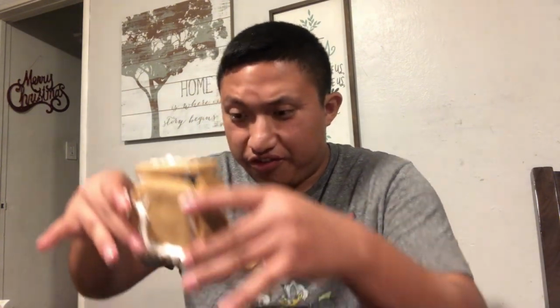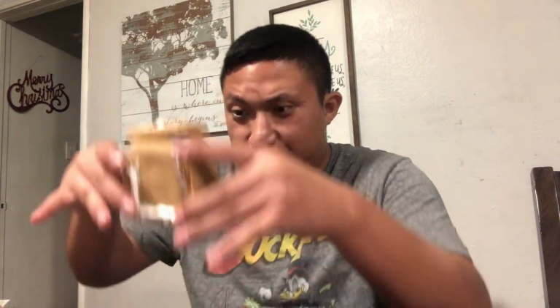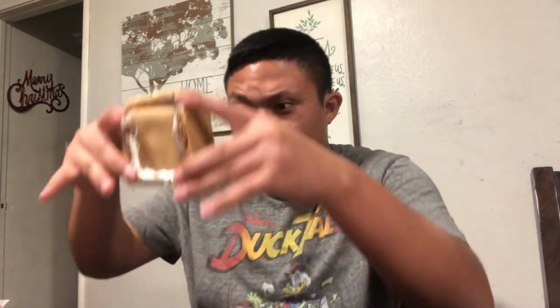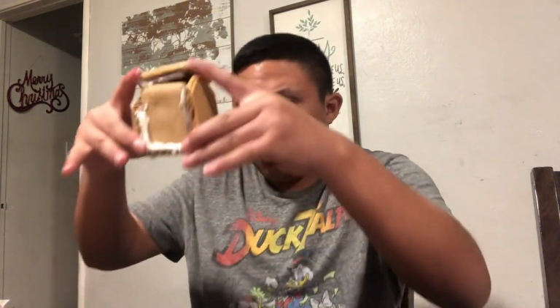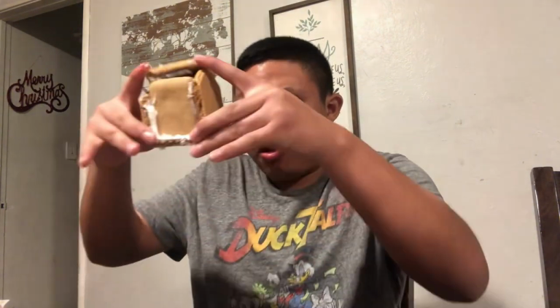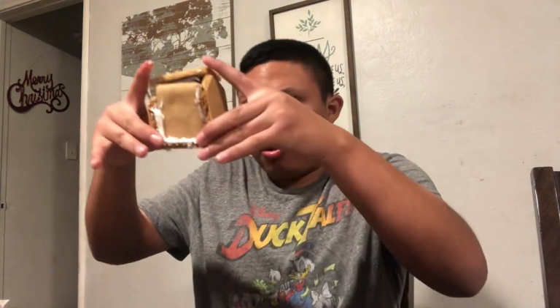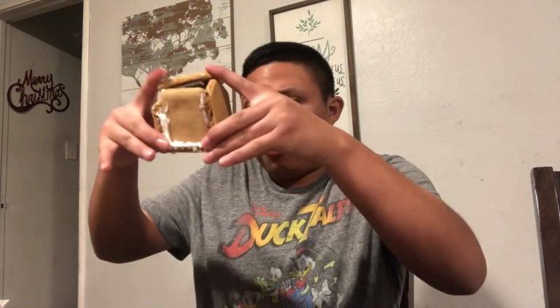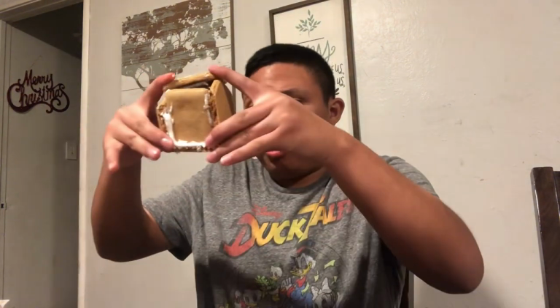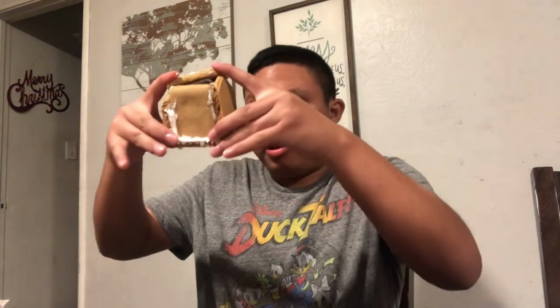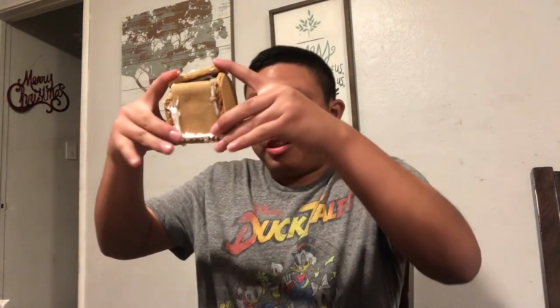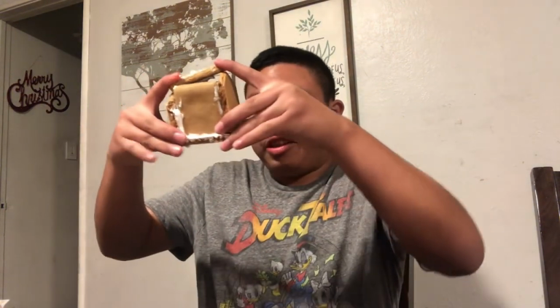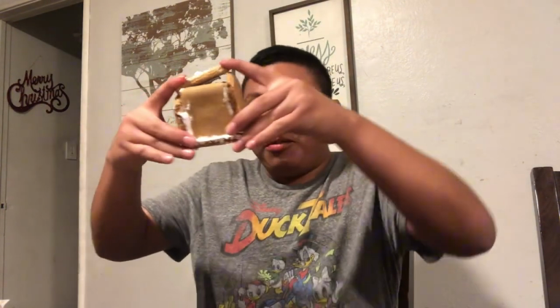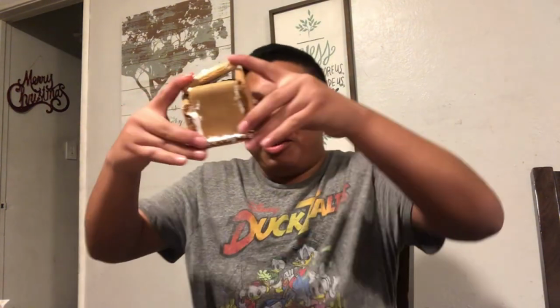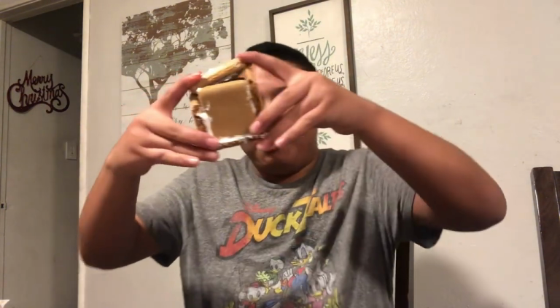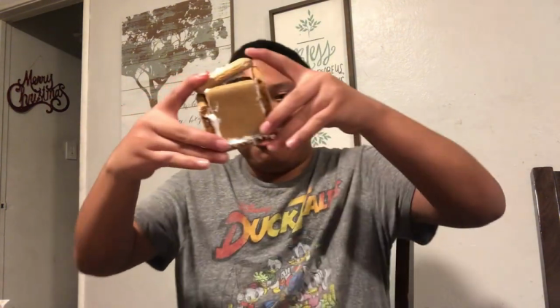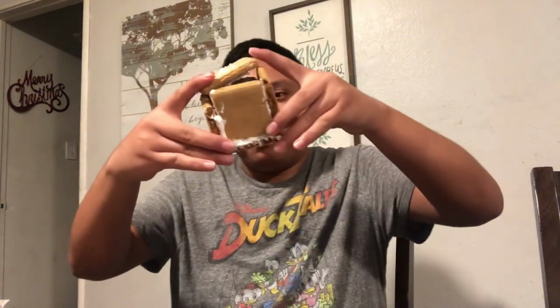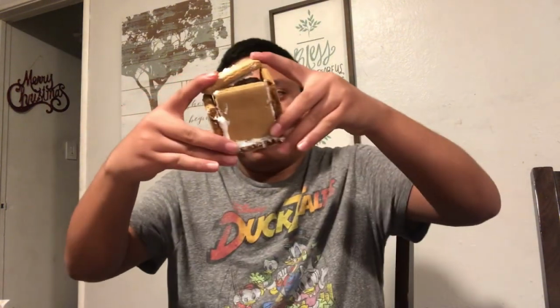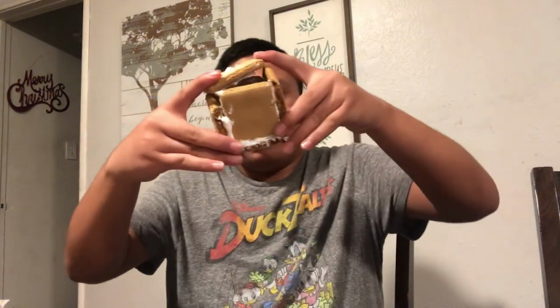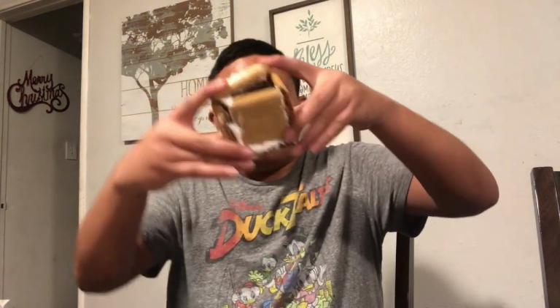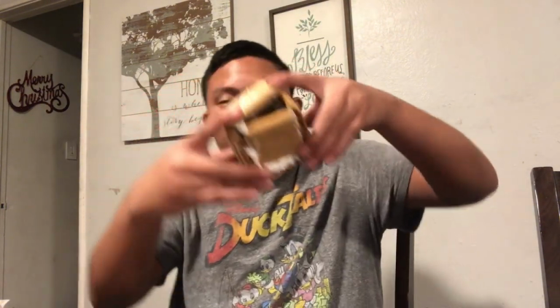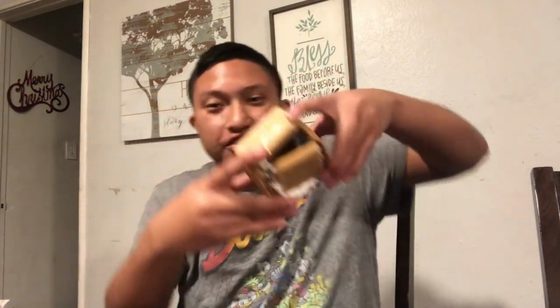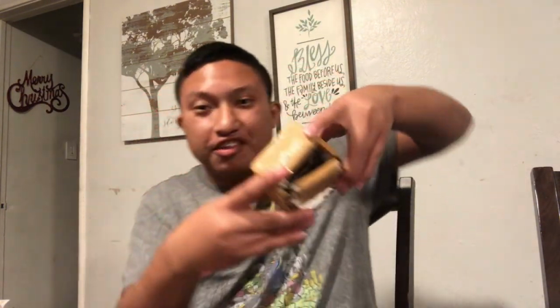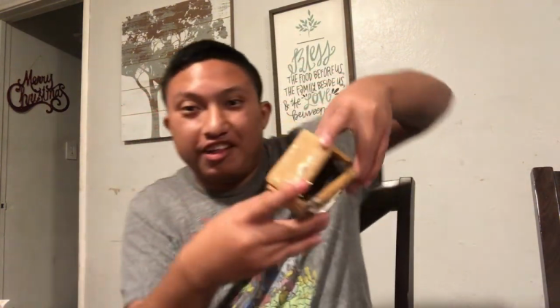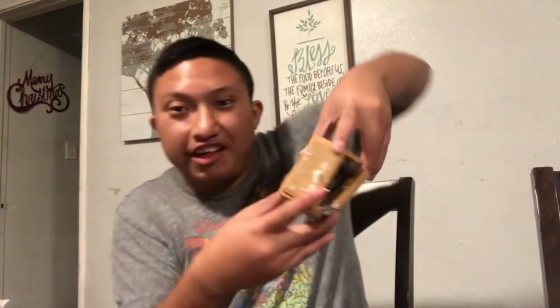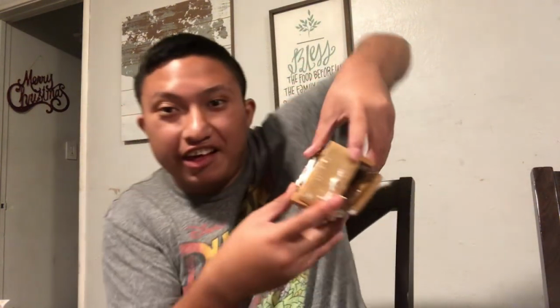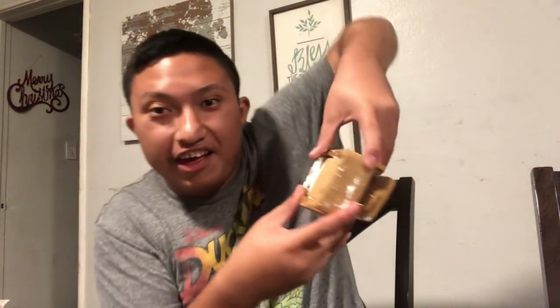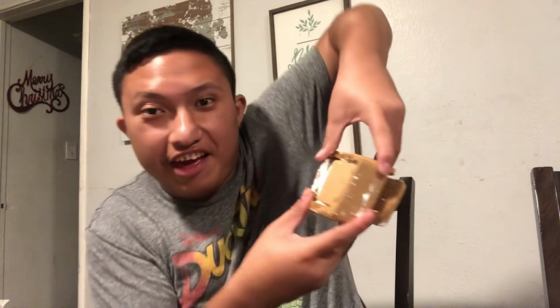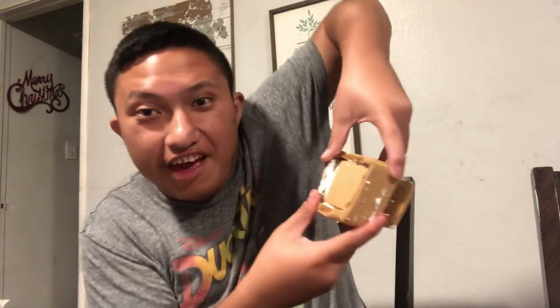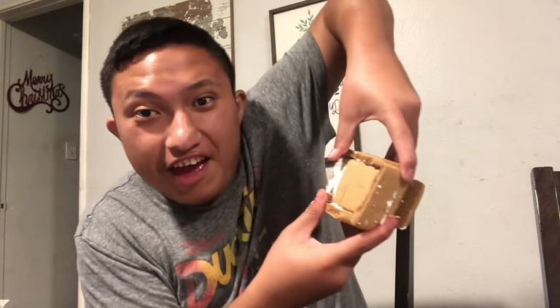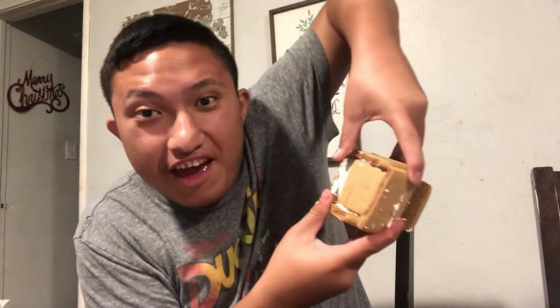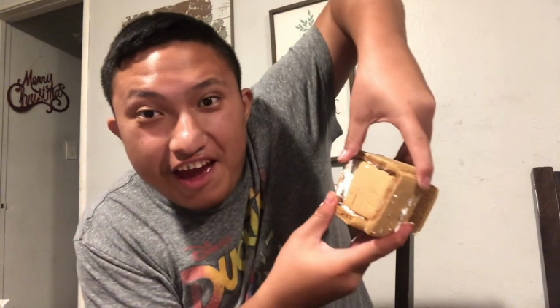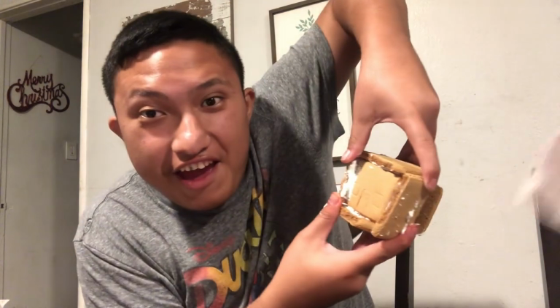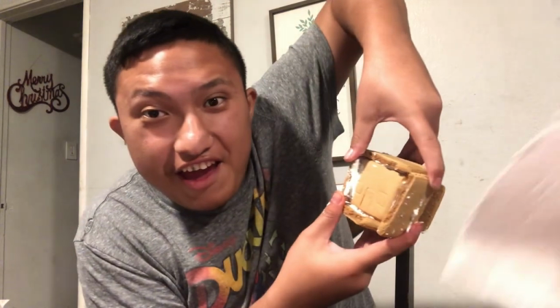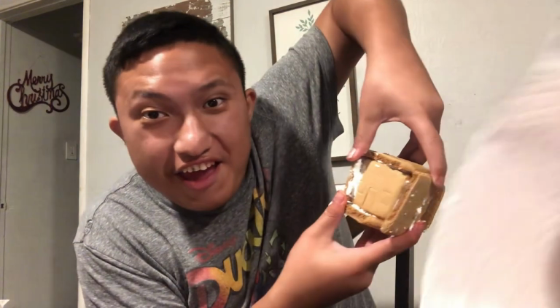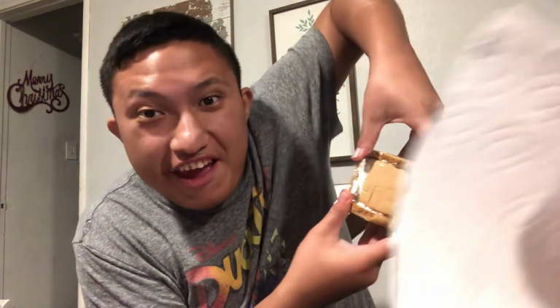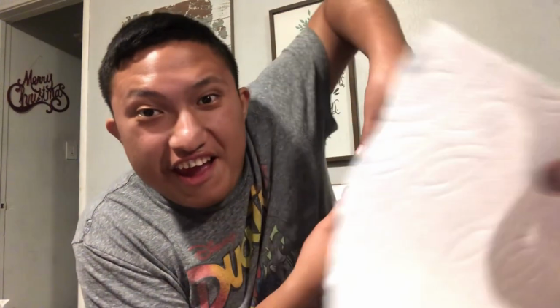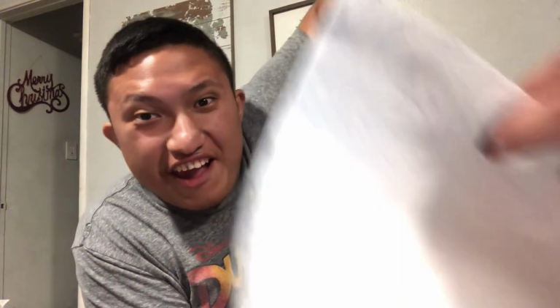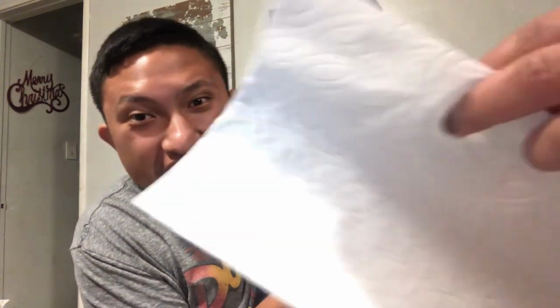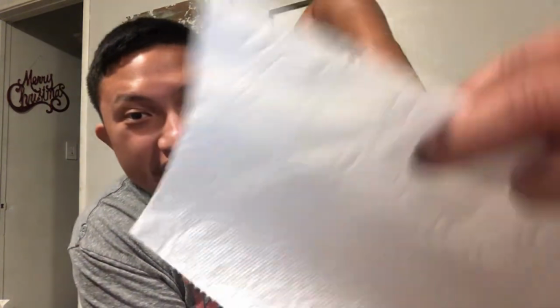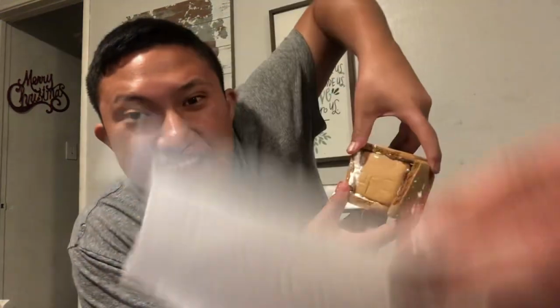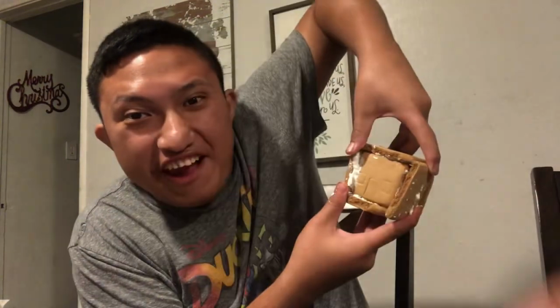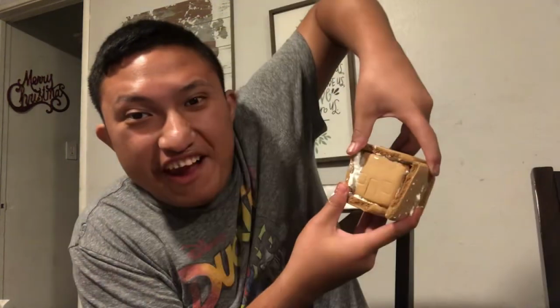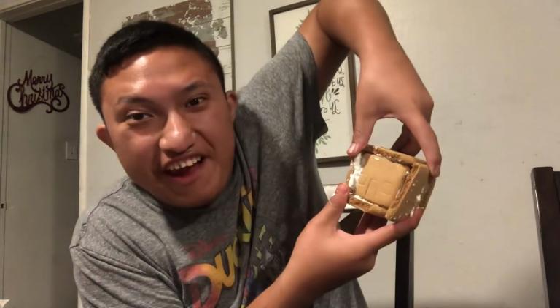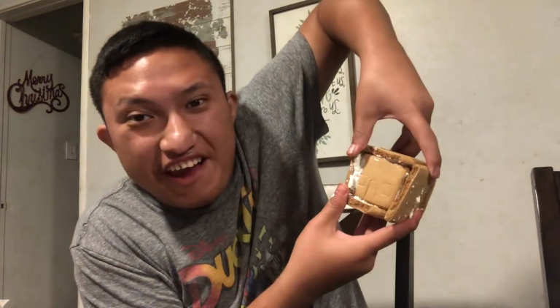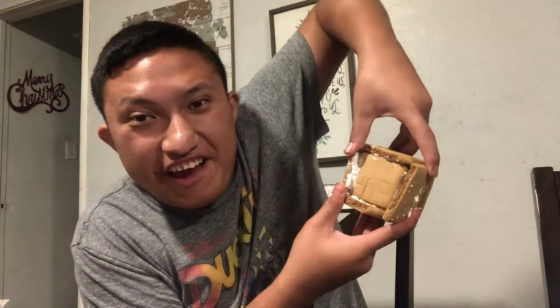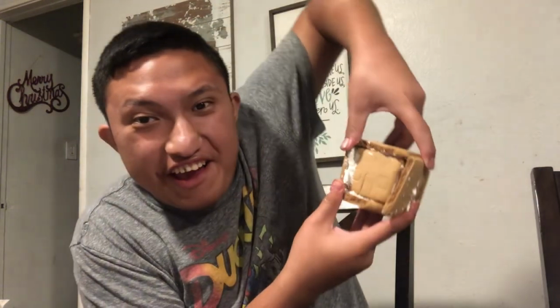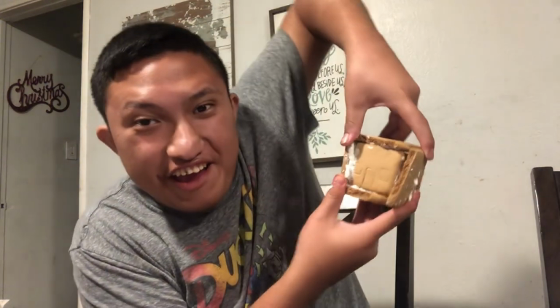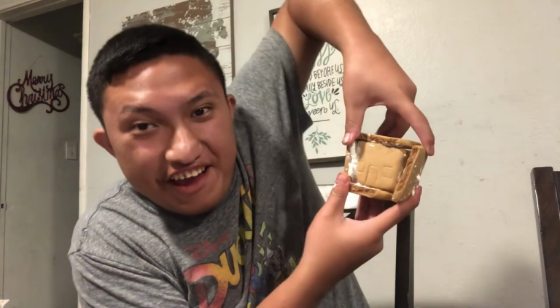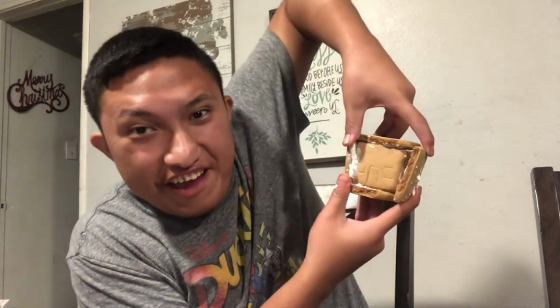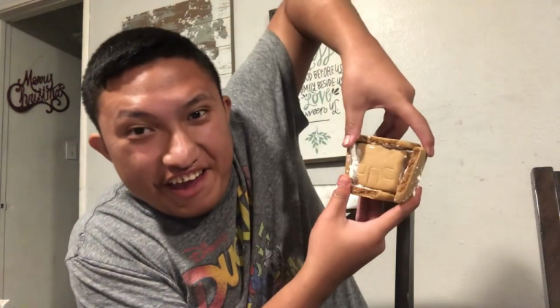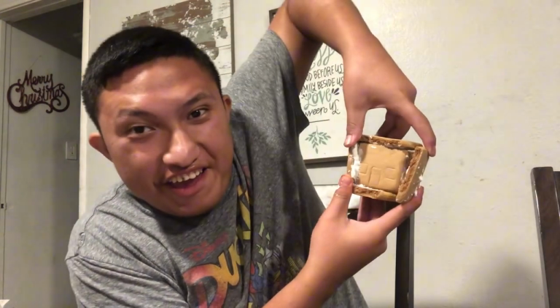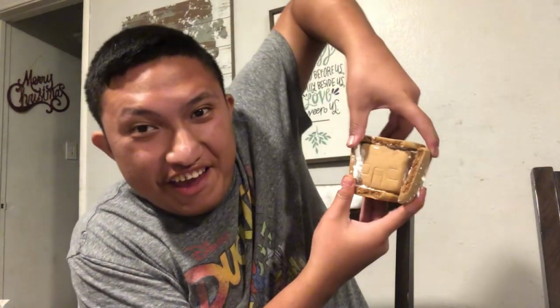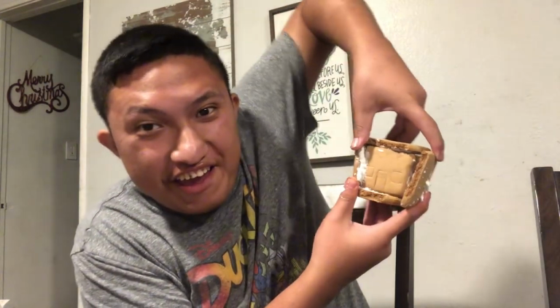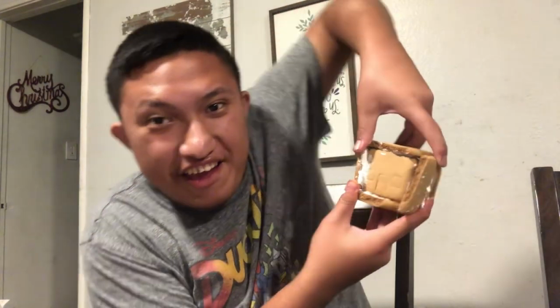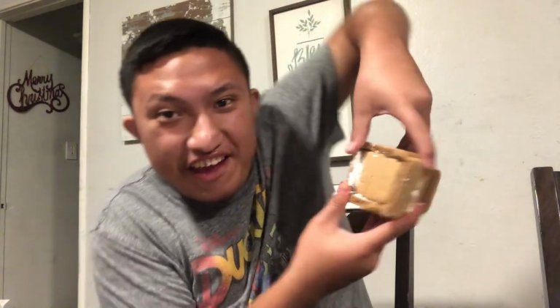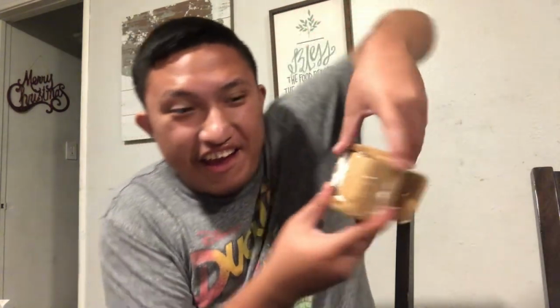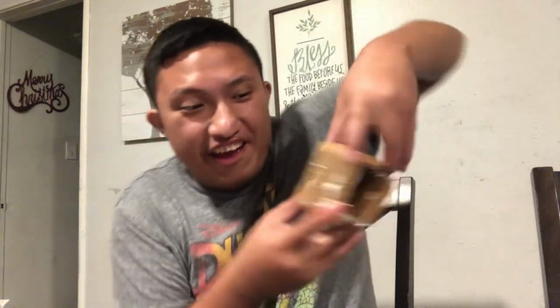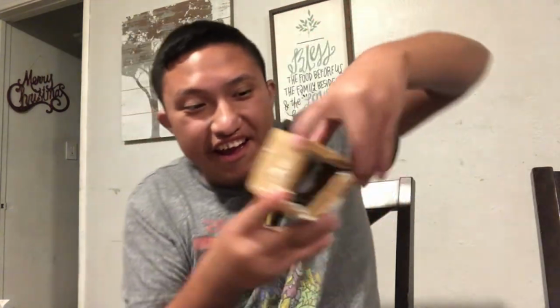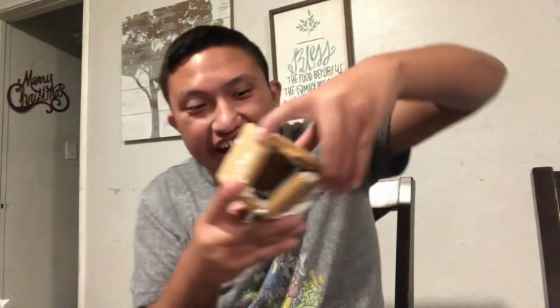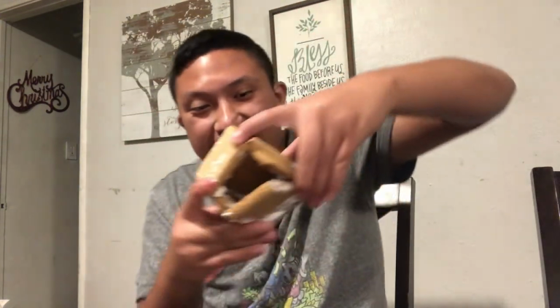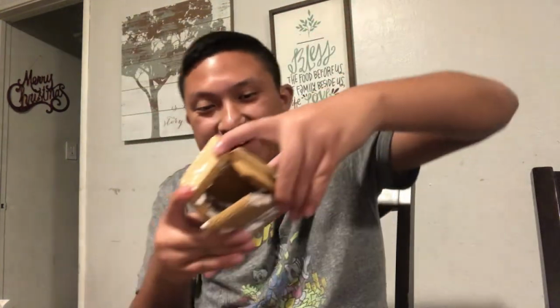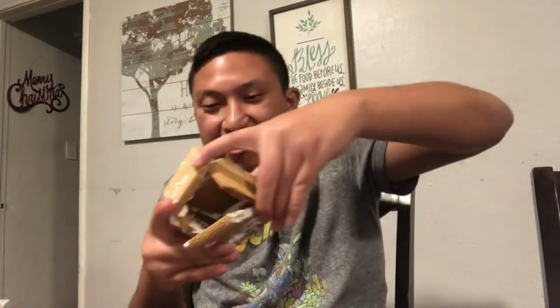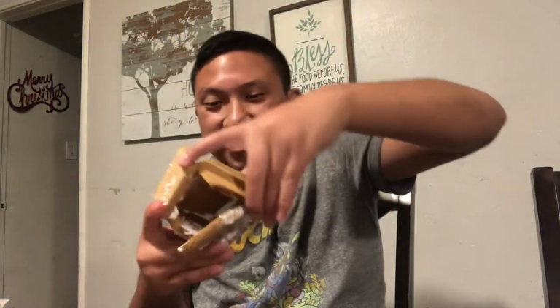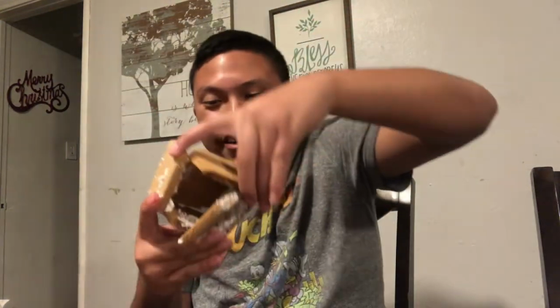First gingerbread thumbnail house. What is that? I don't know.